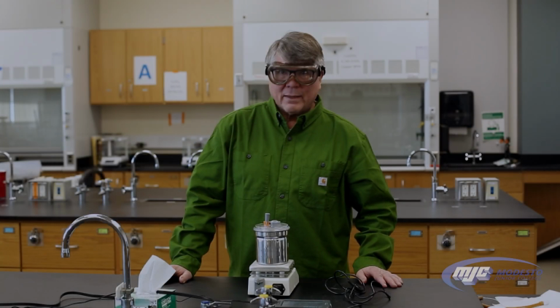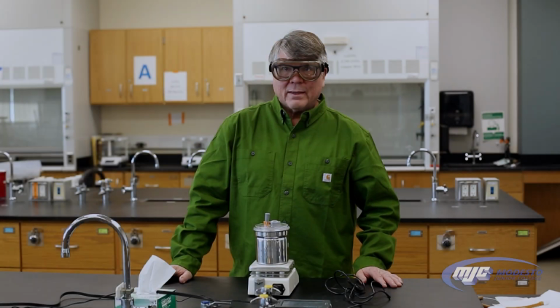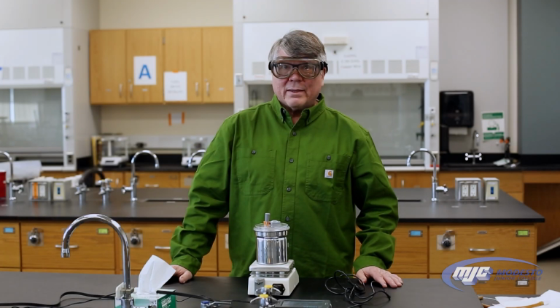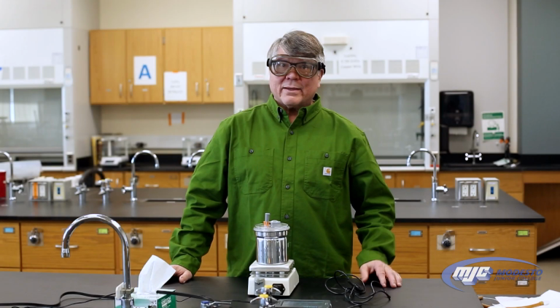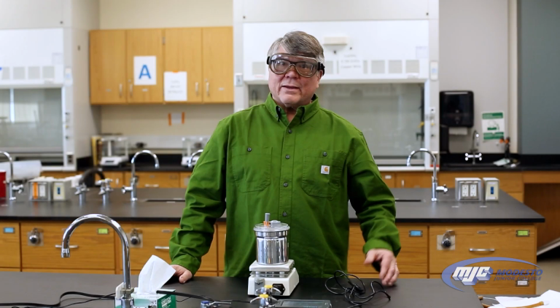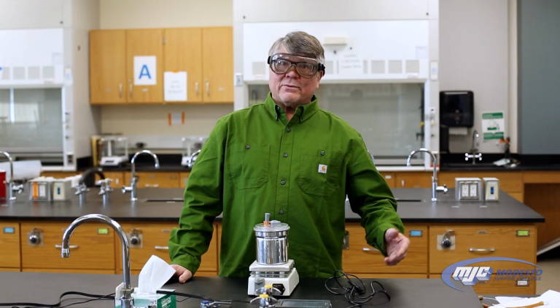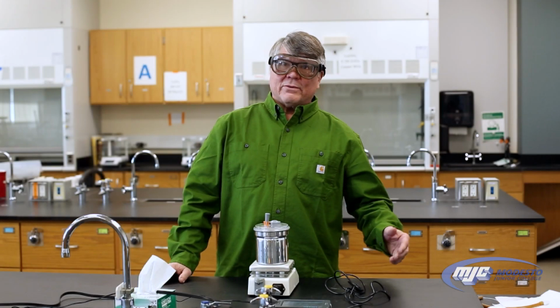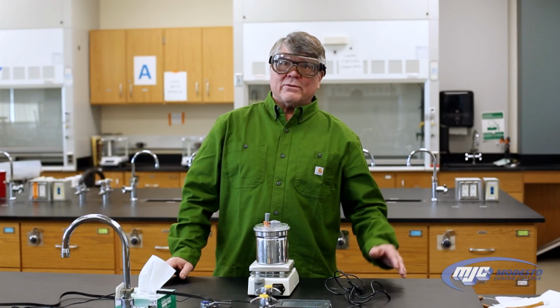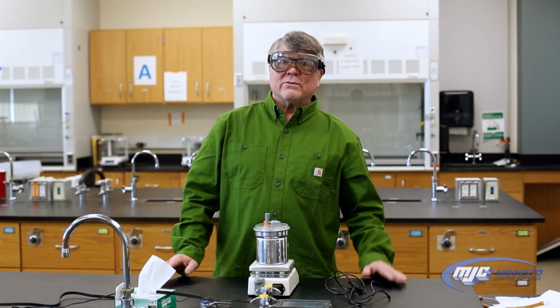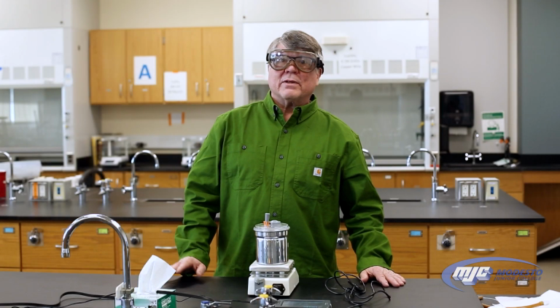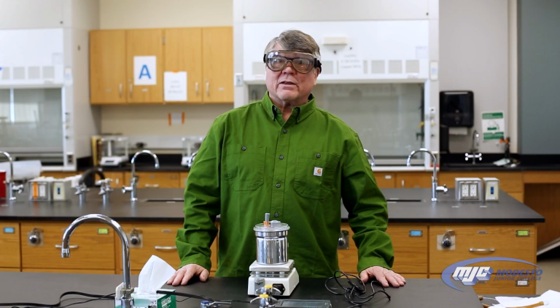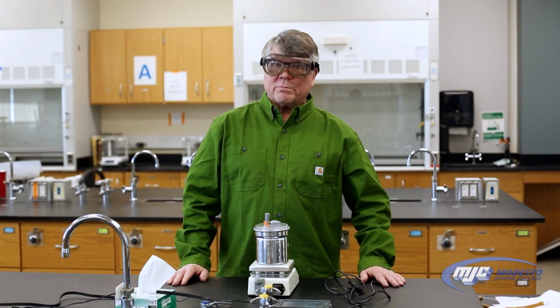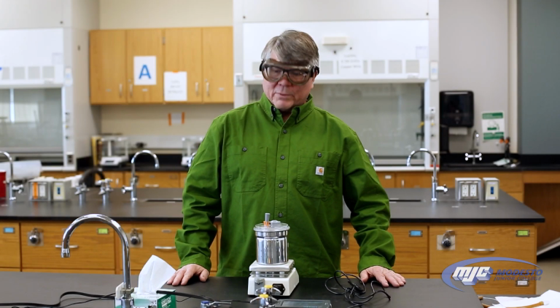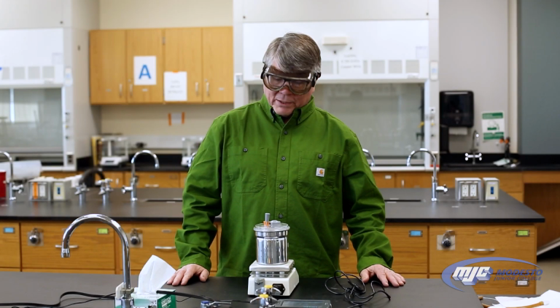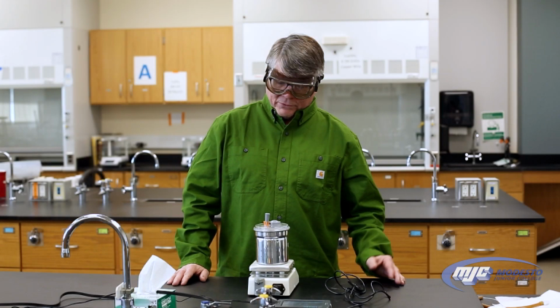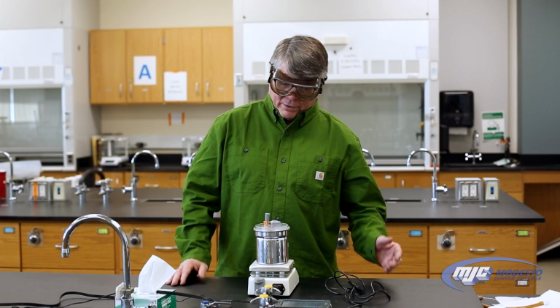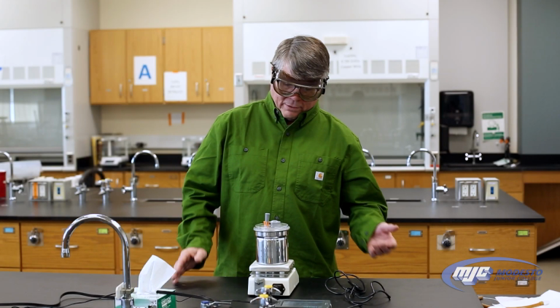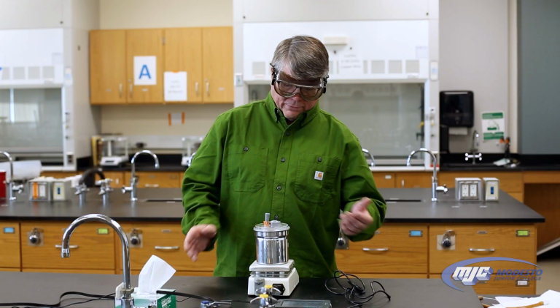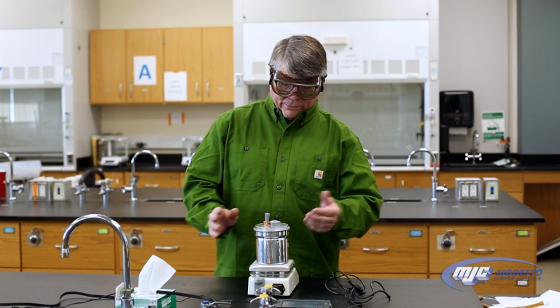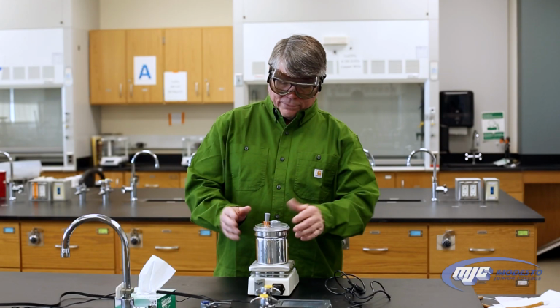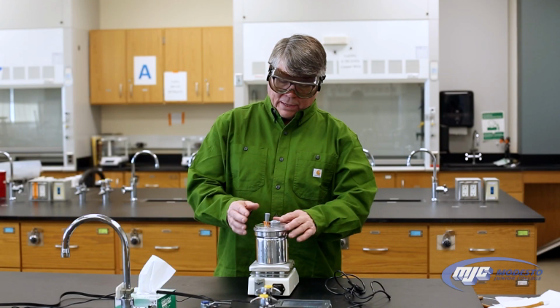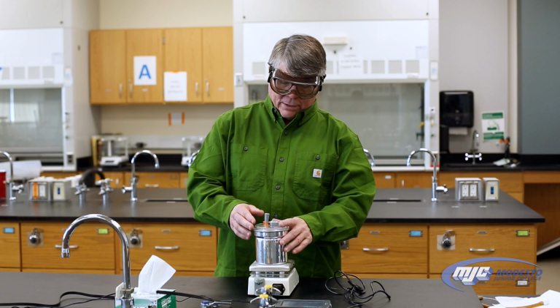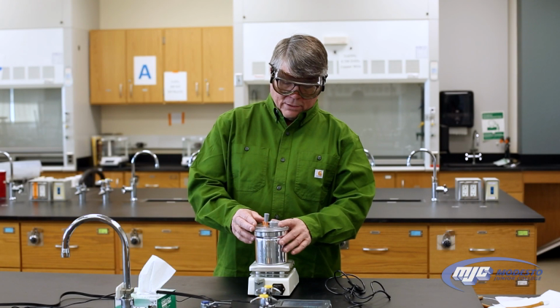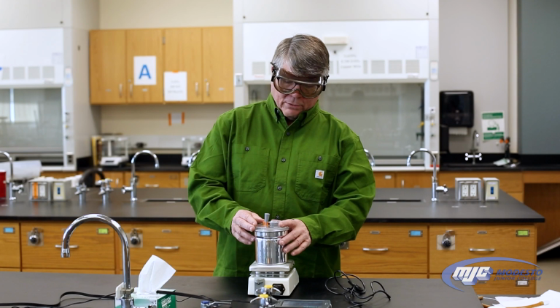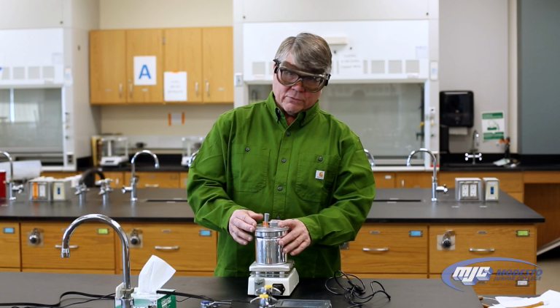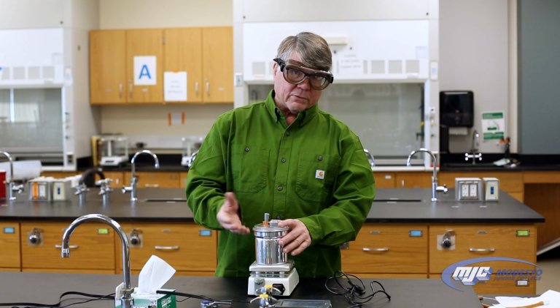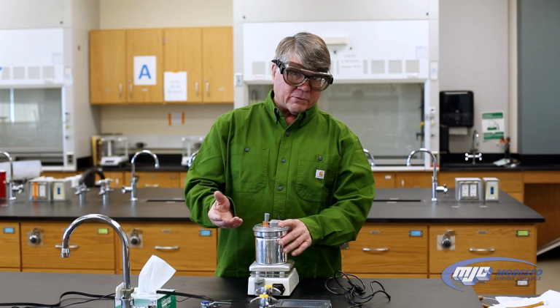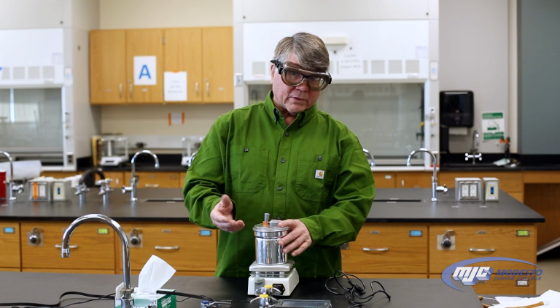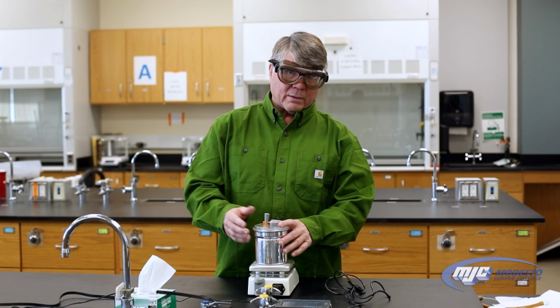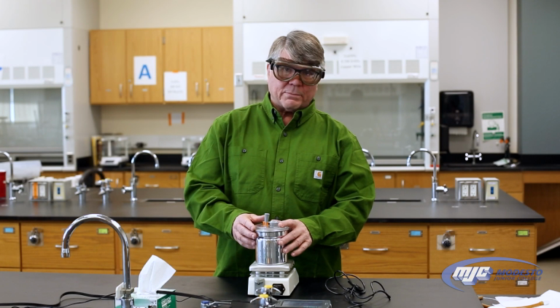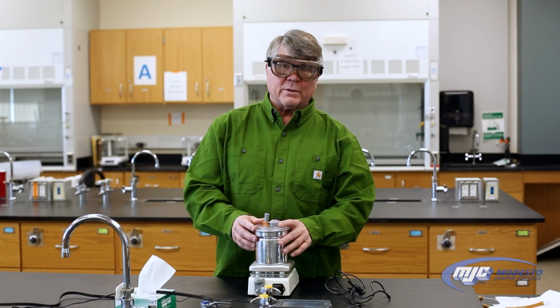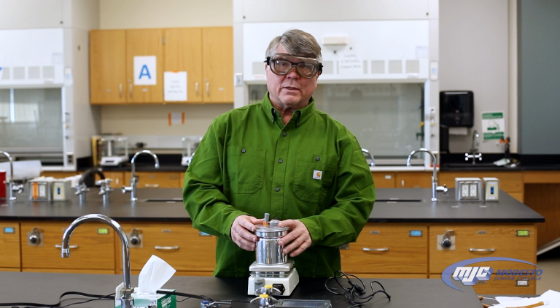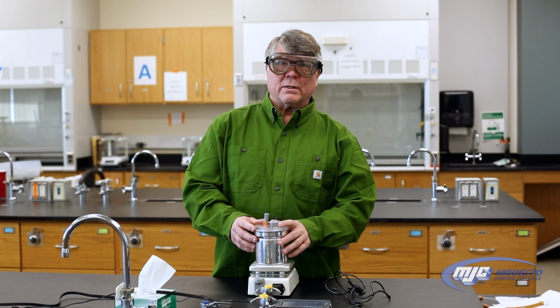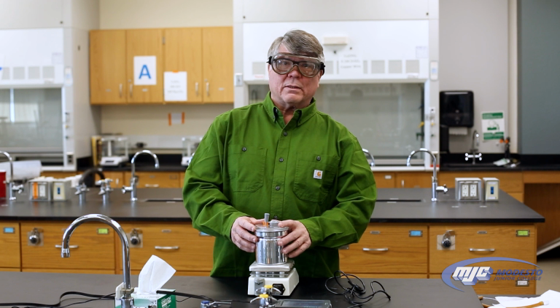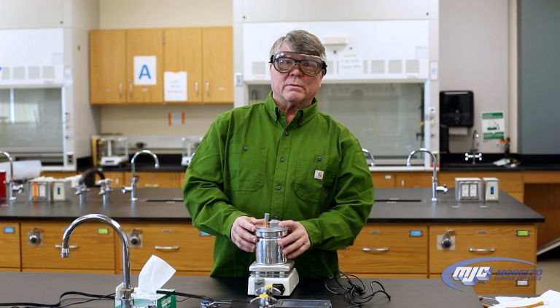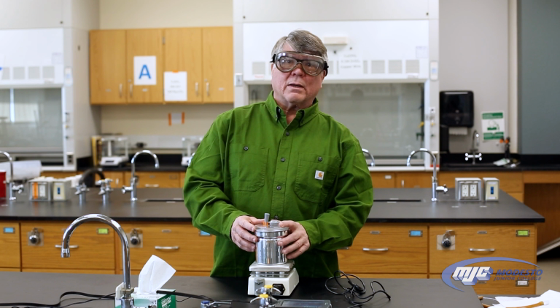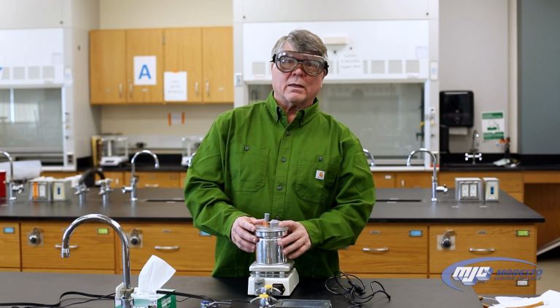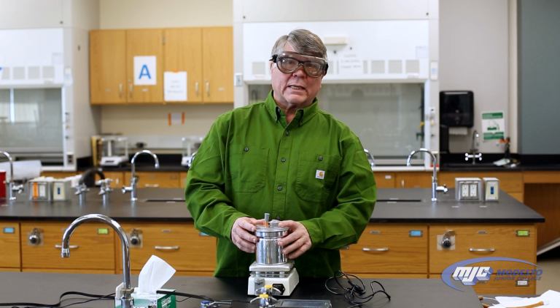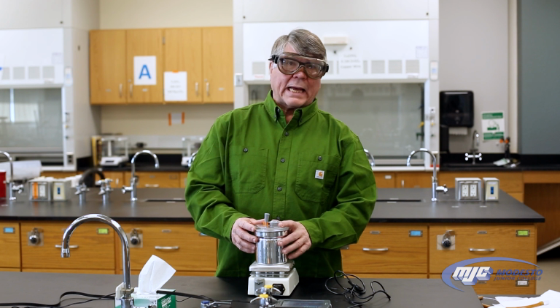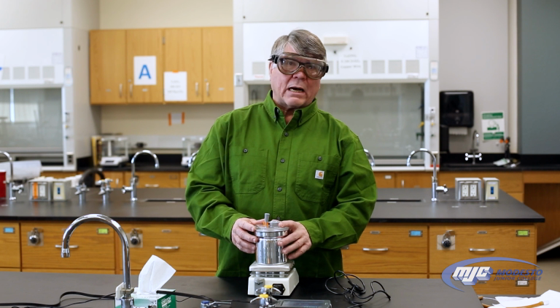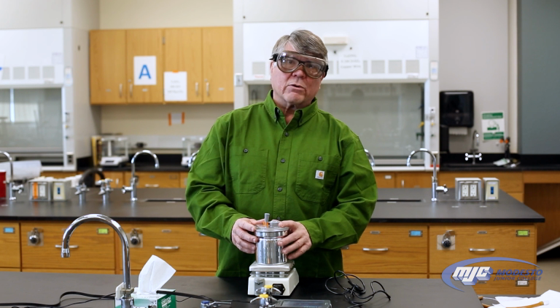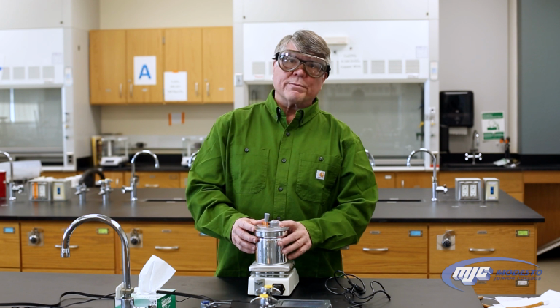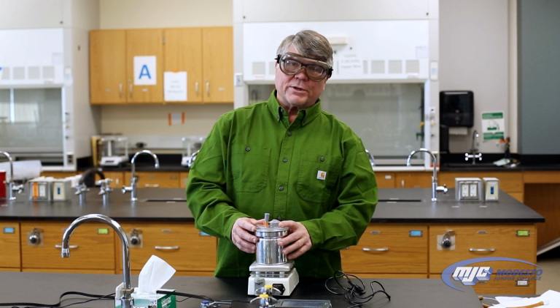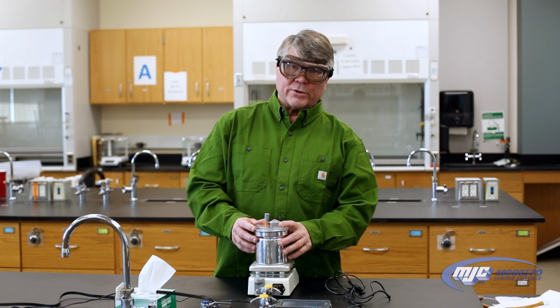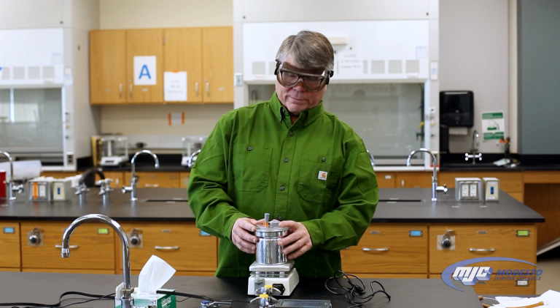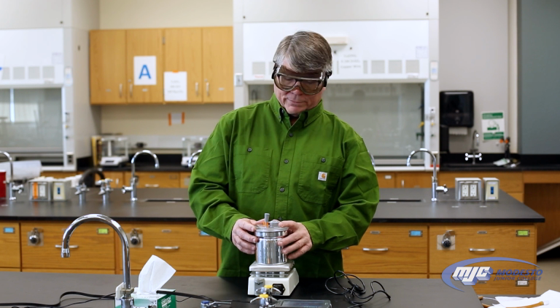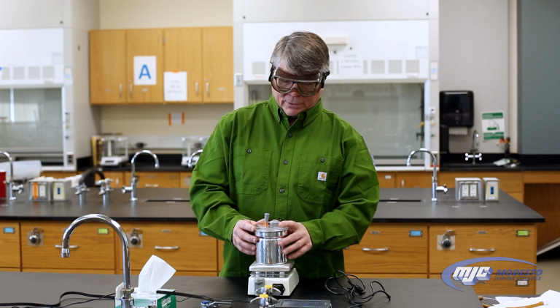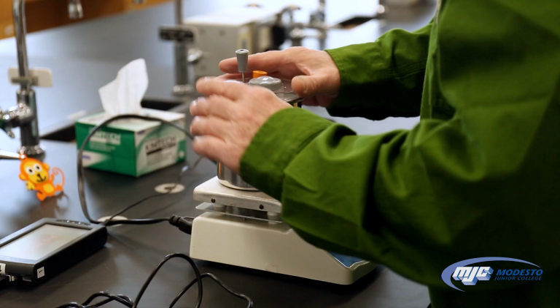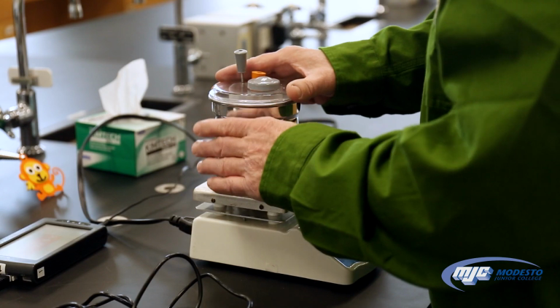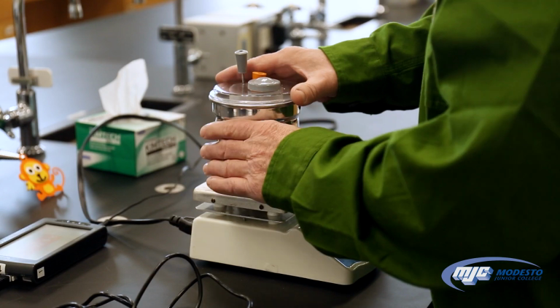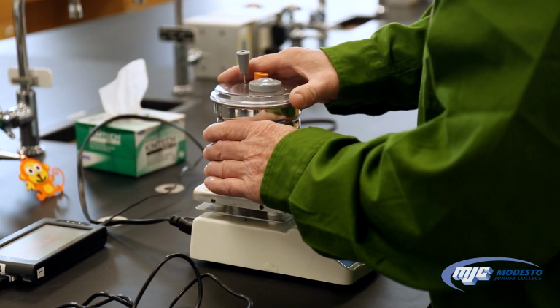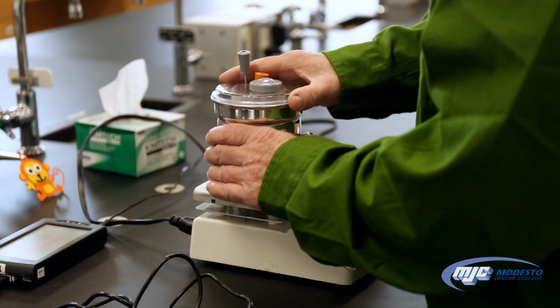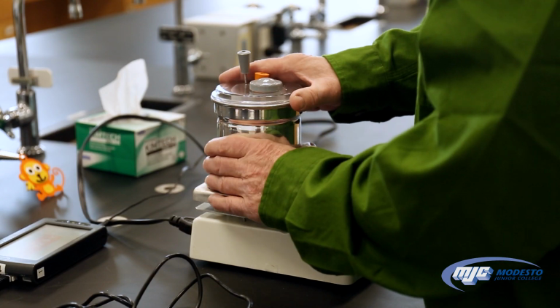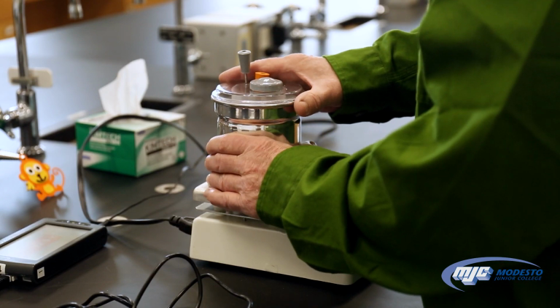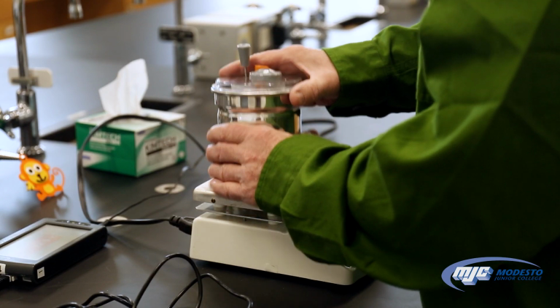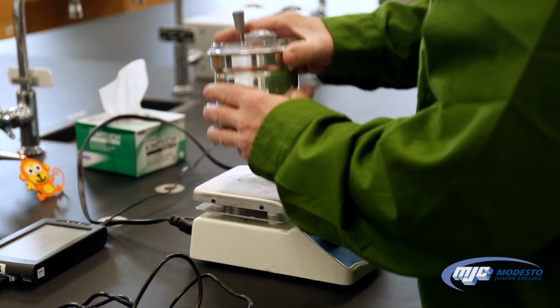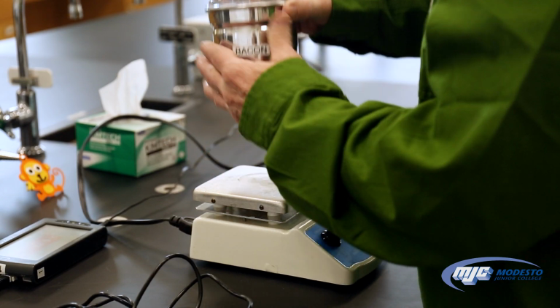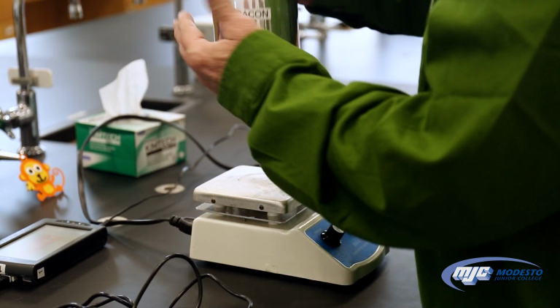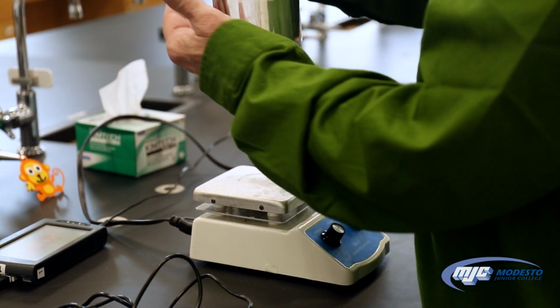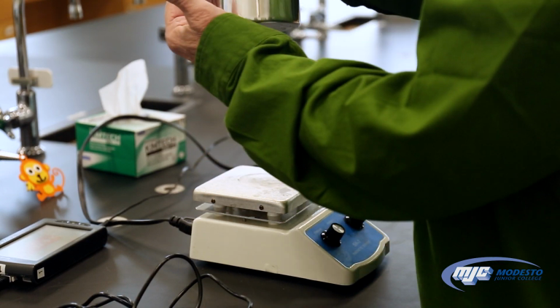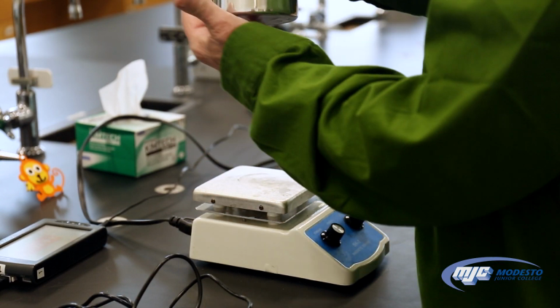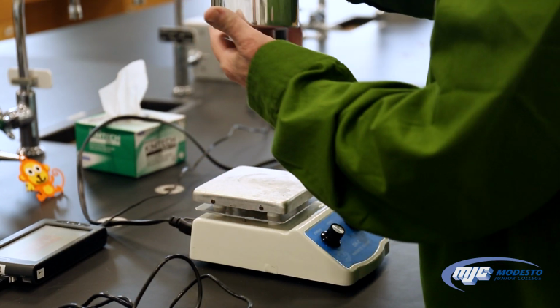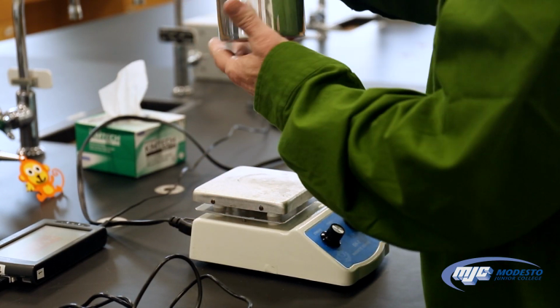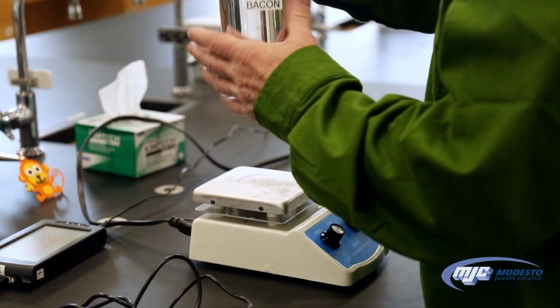Hey guys, this is an explanation of how to use and set up the calorimeter. What it looks like is this — this is the calorimeter.